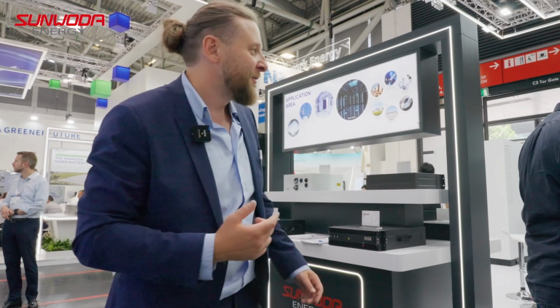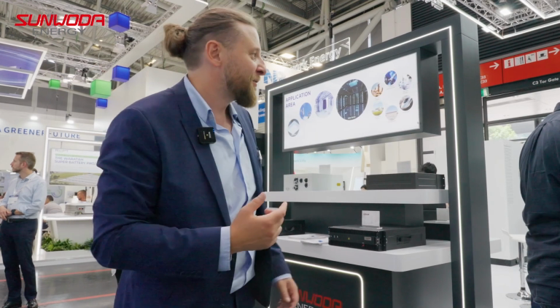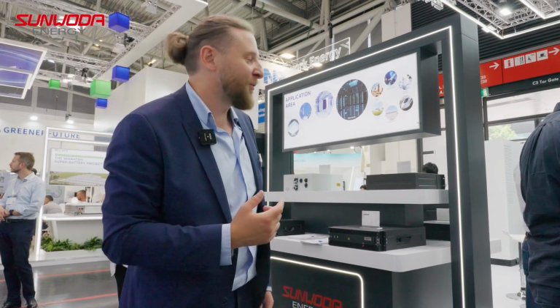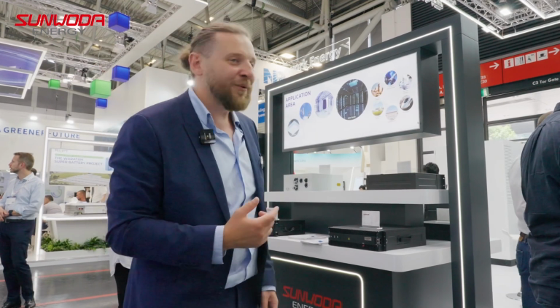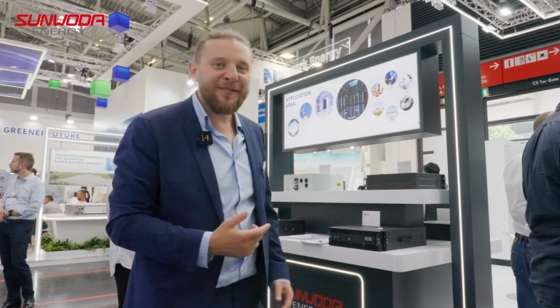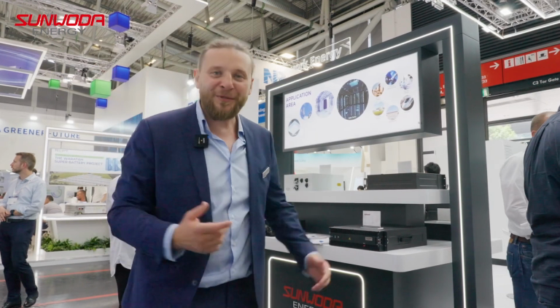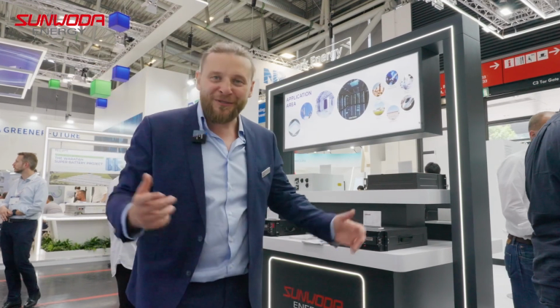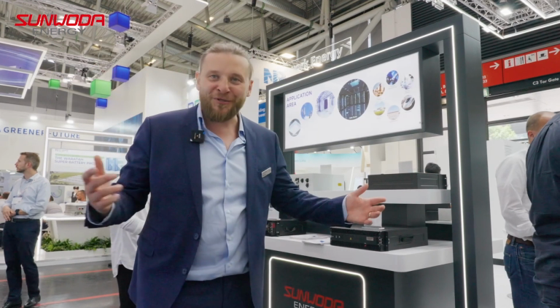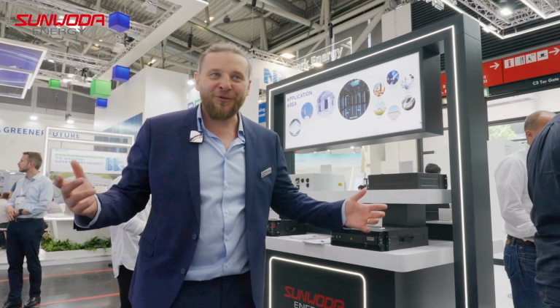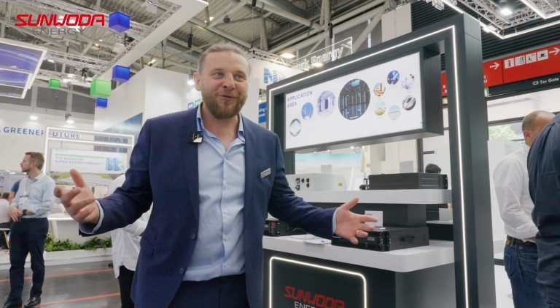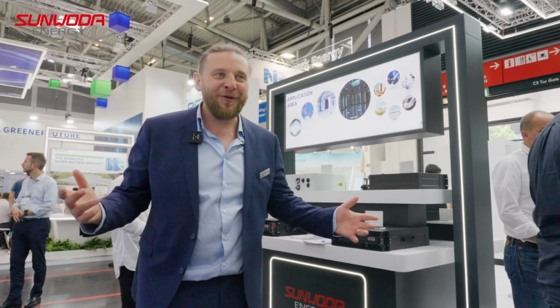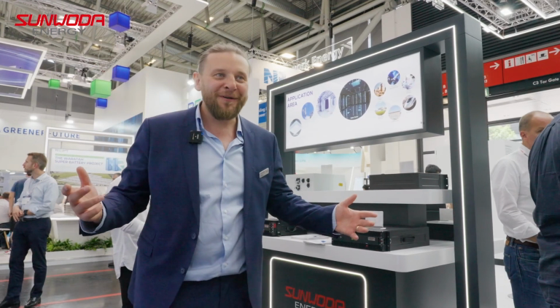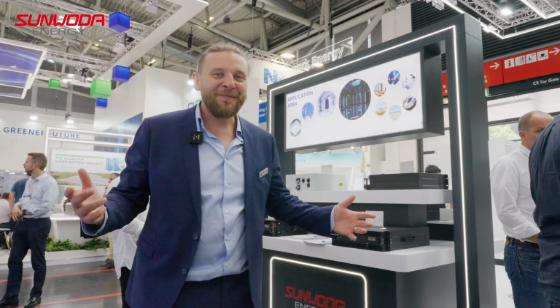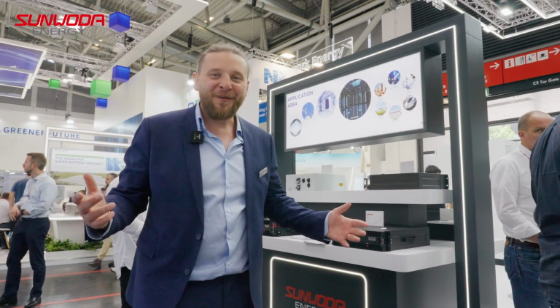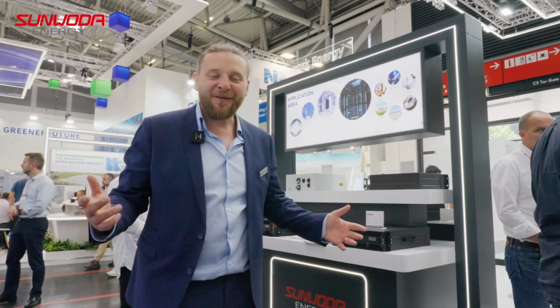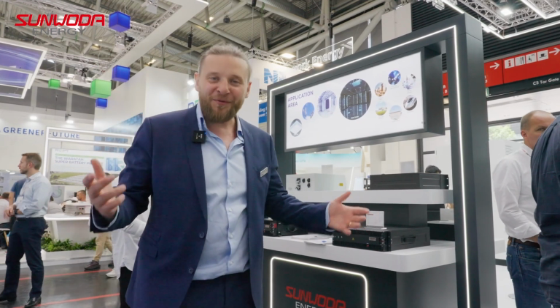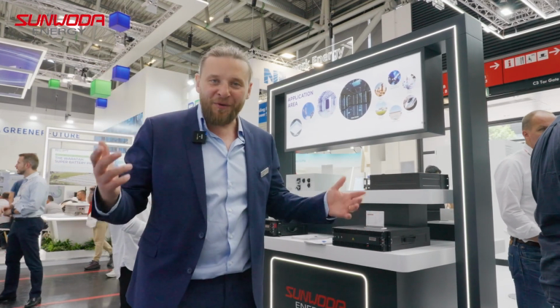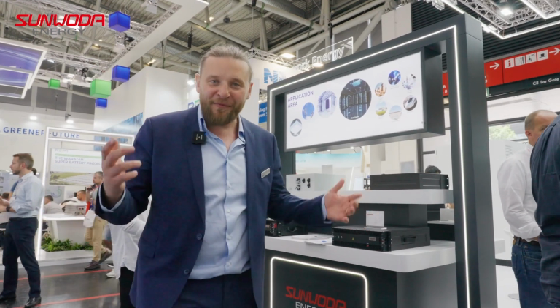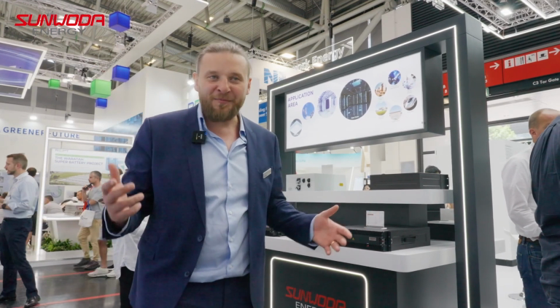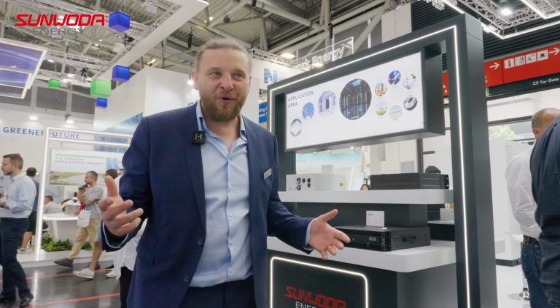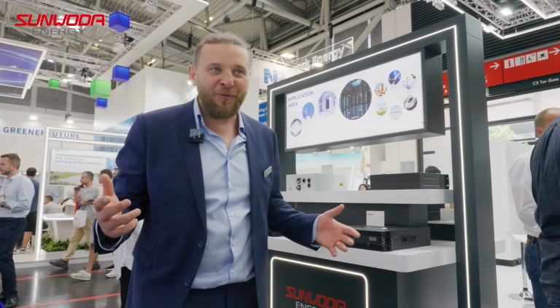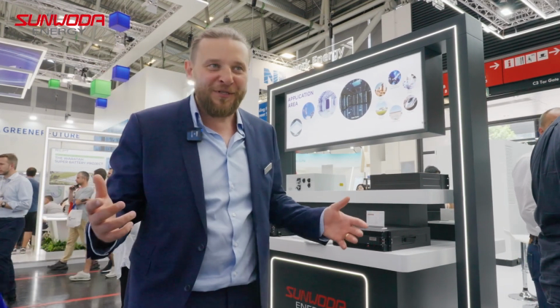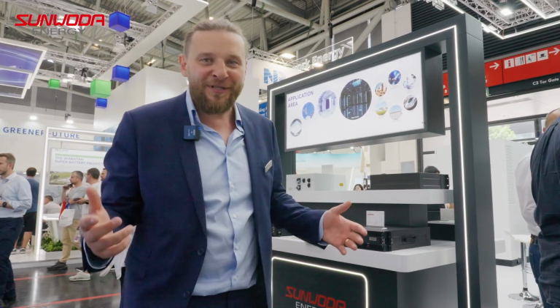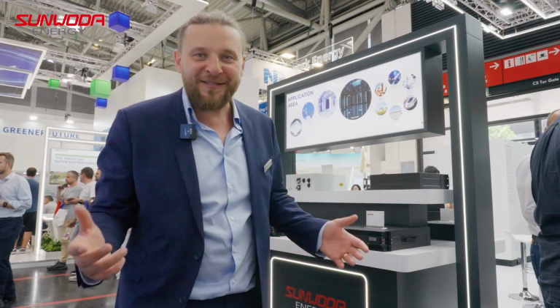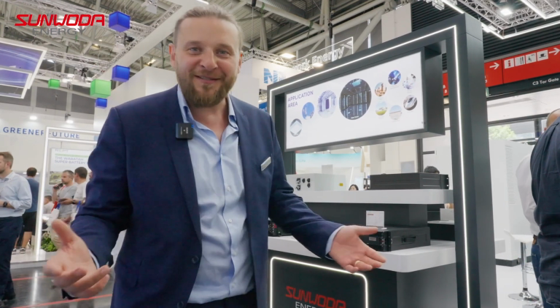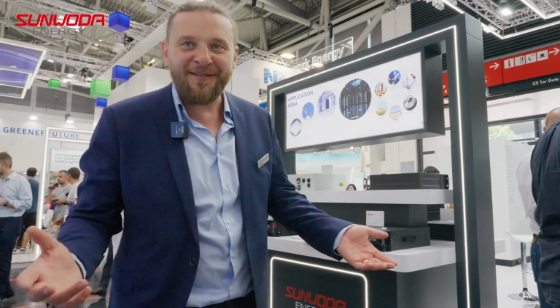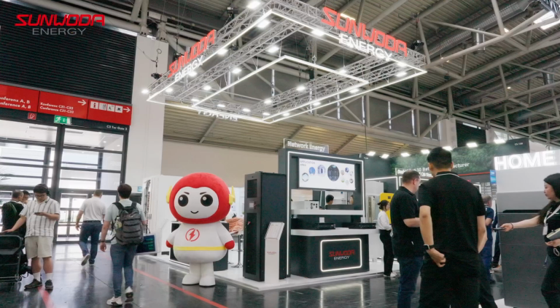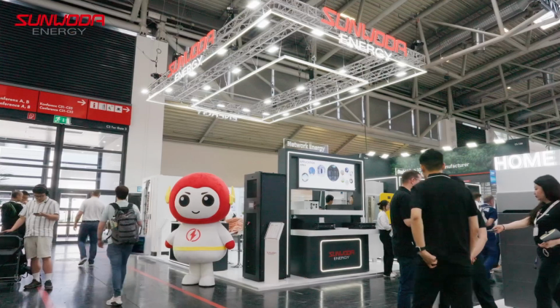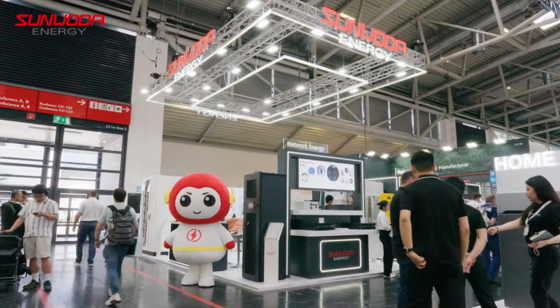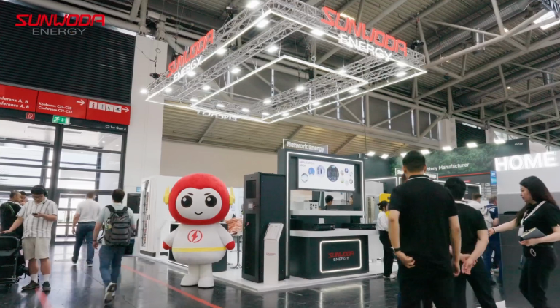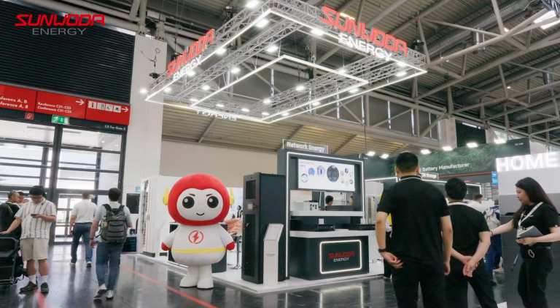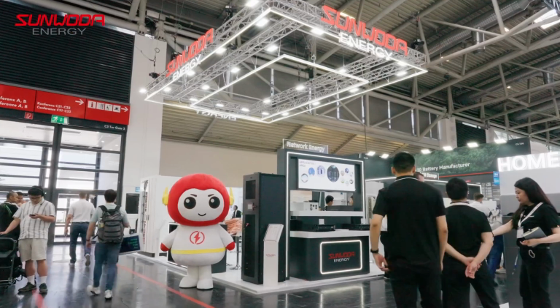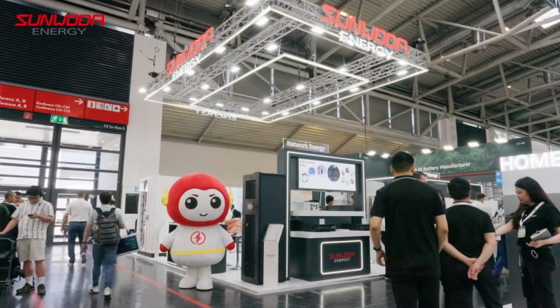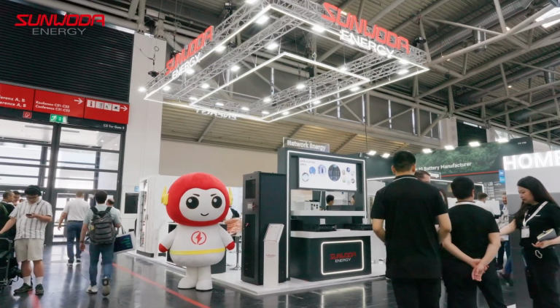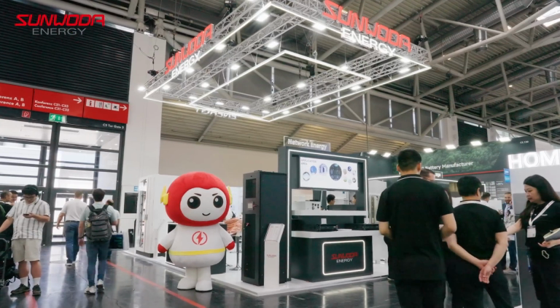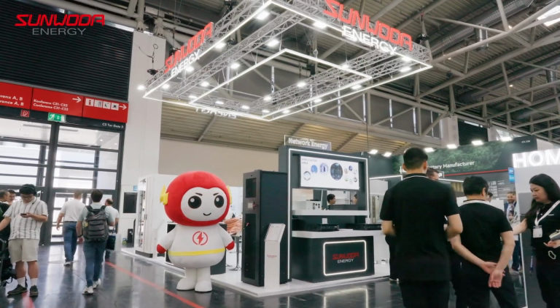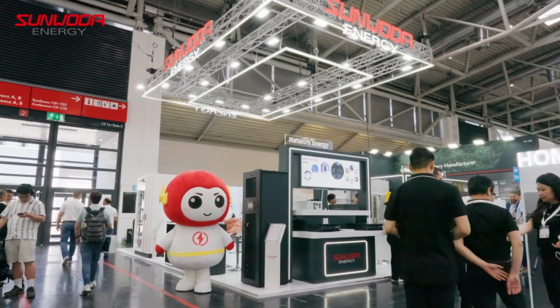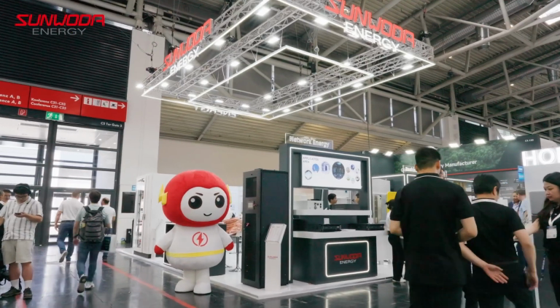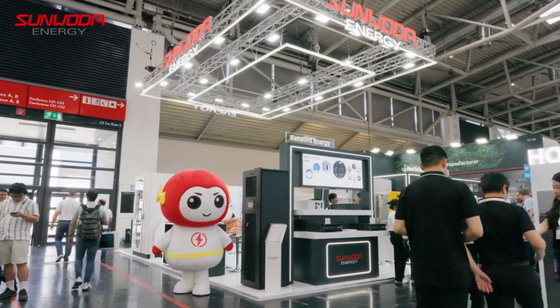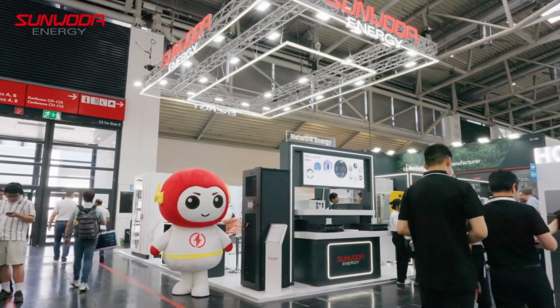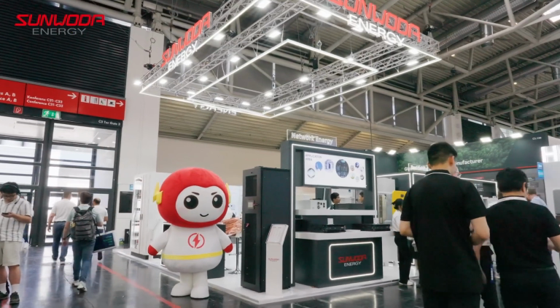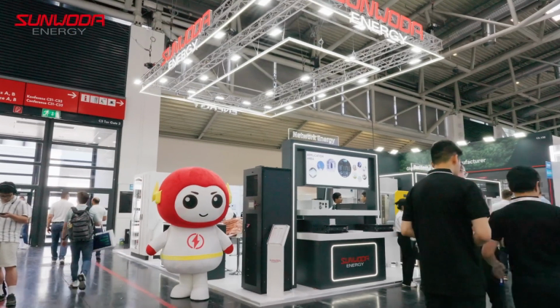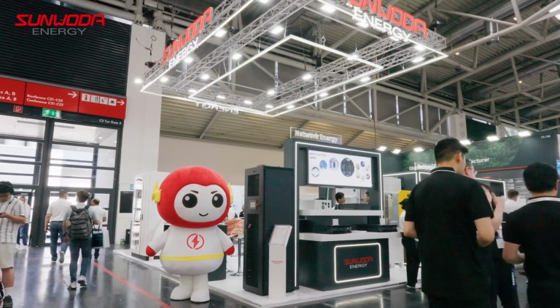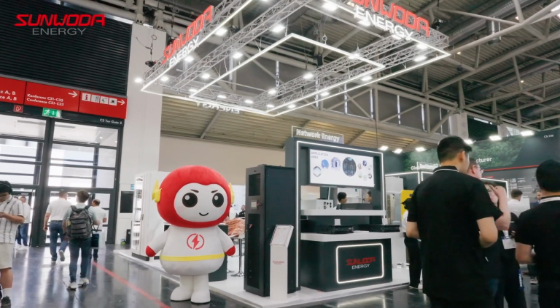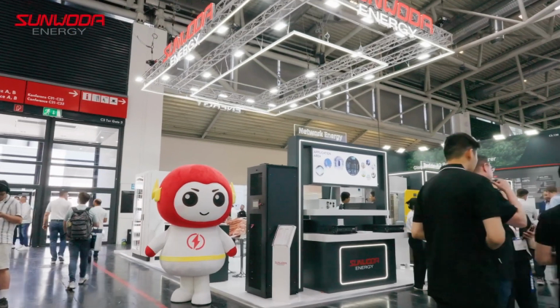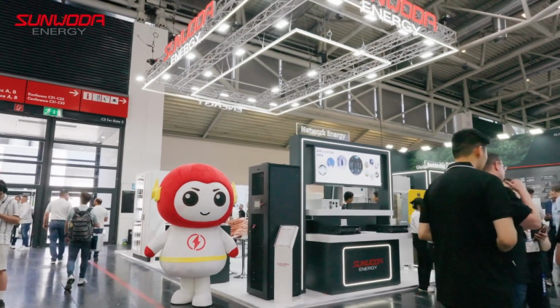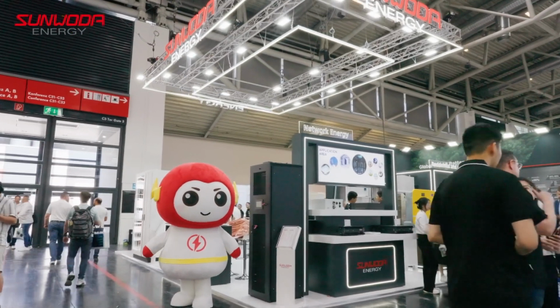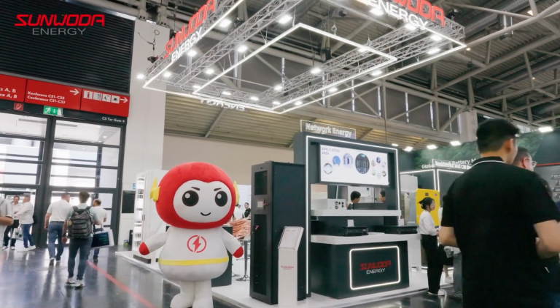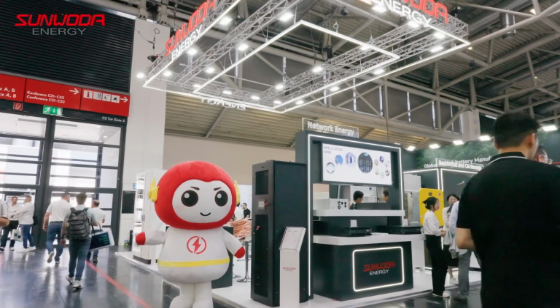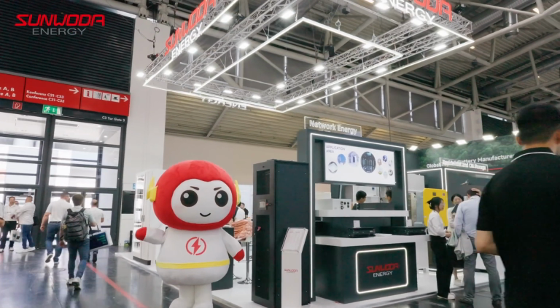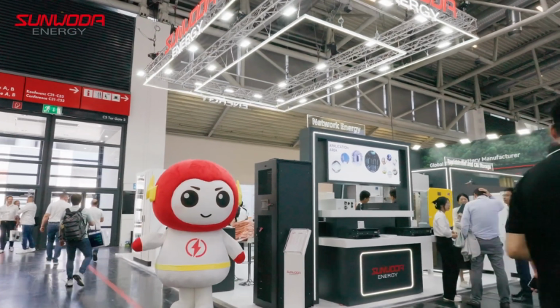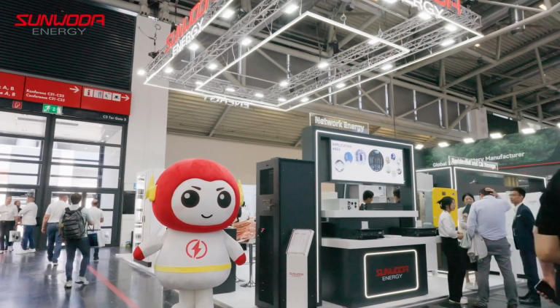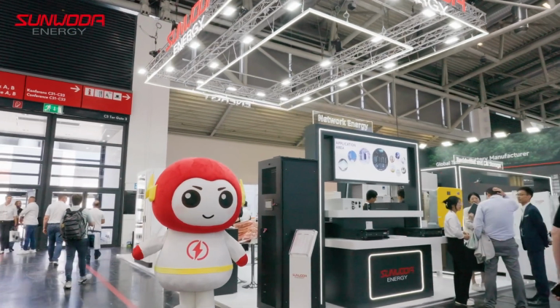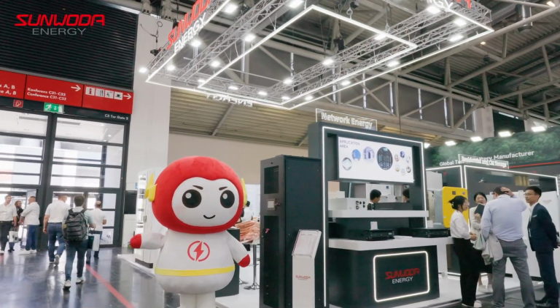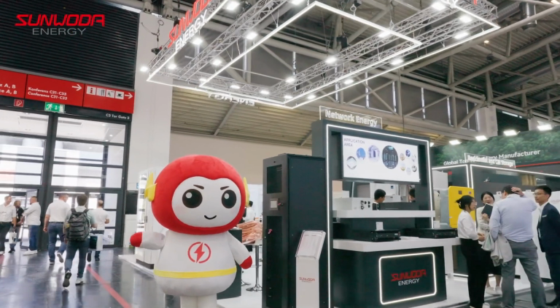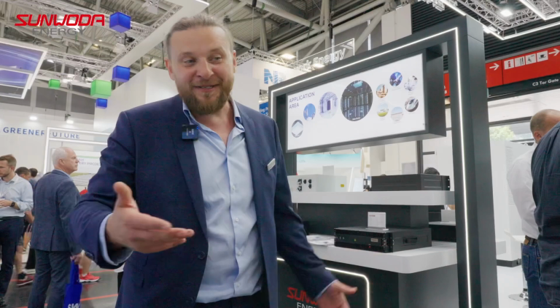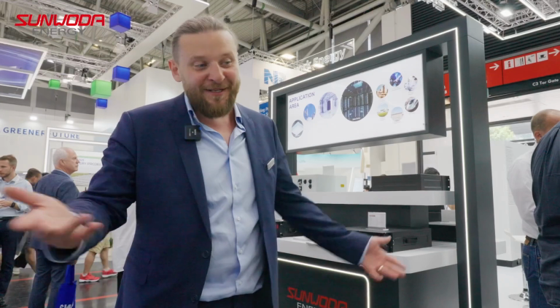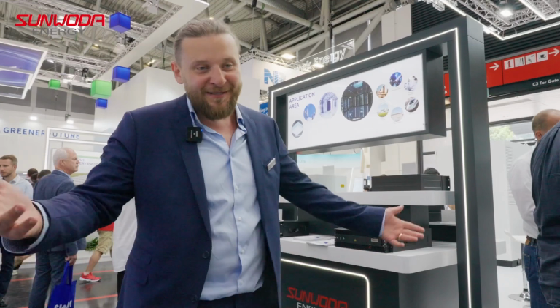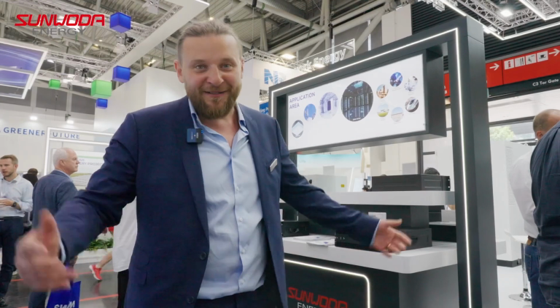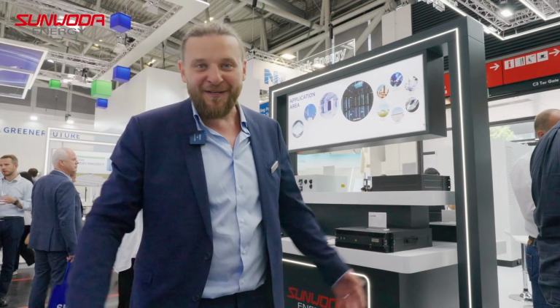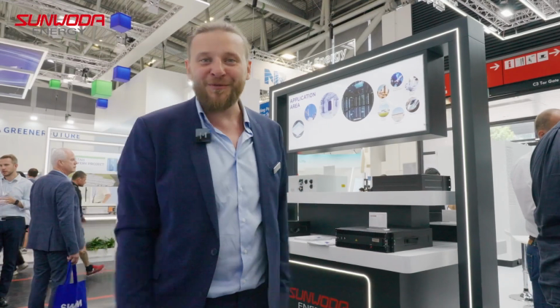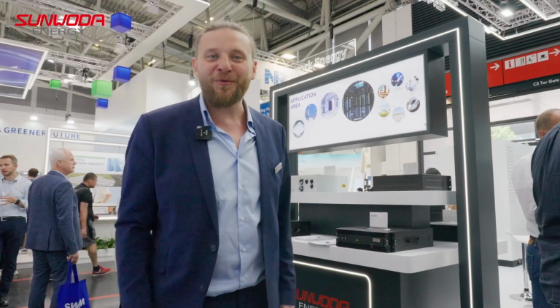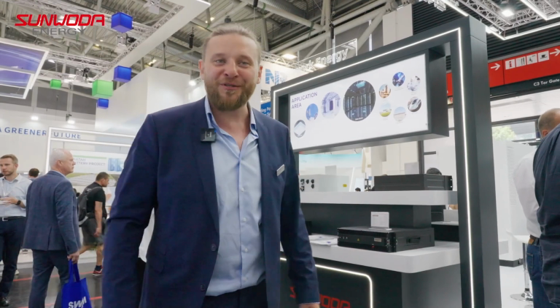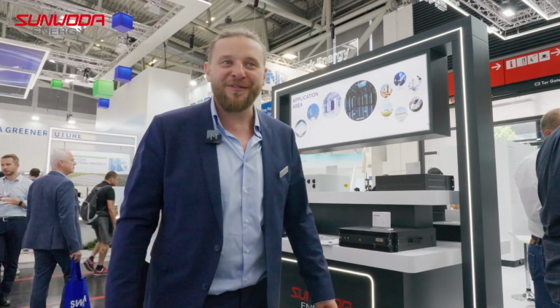So this was the short tour. If you have more questions, visit us here. We're here the whole time at InterSolar. Visit us and ask your questions.